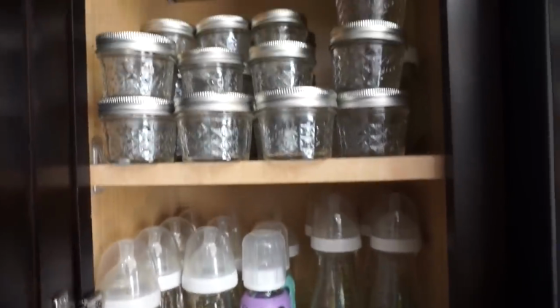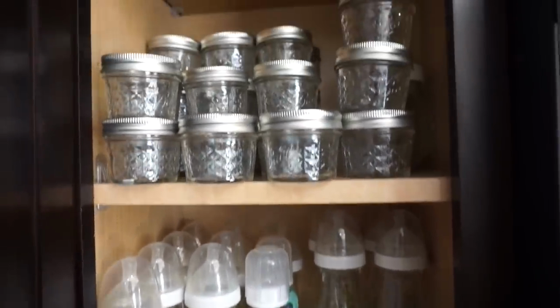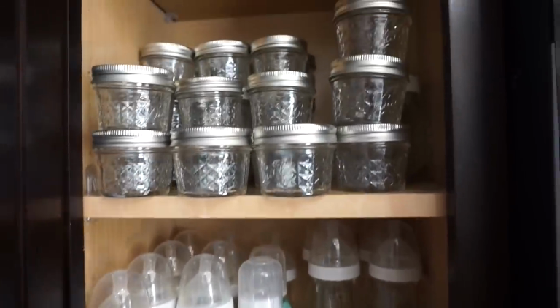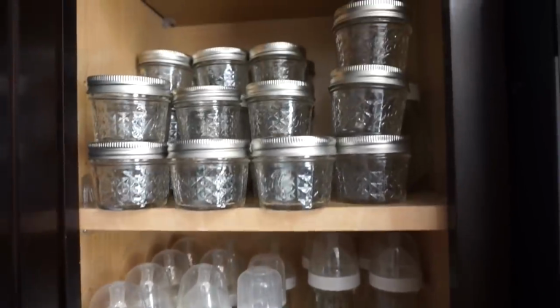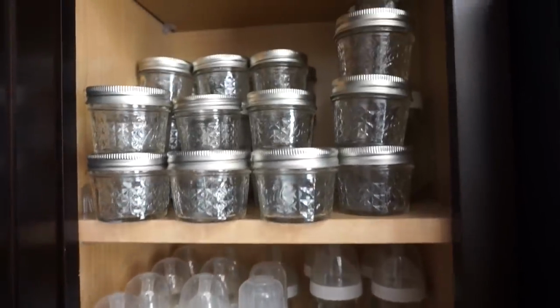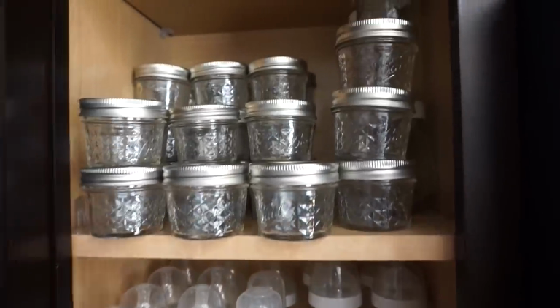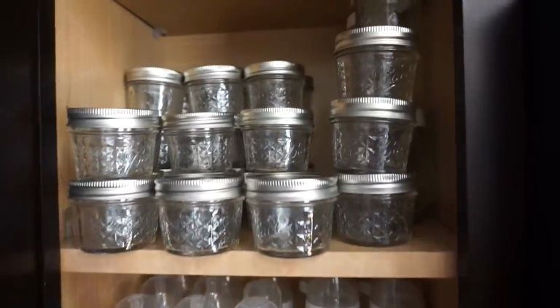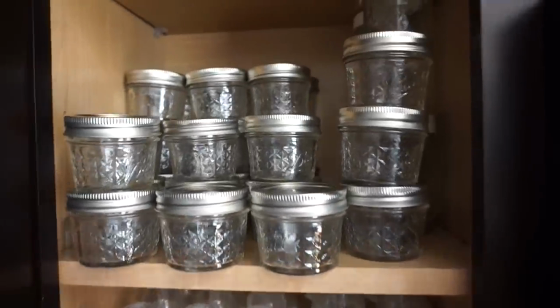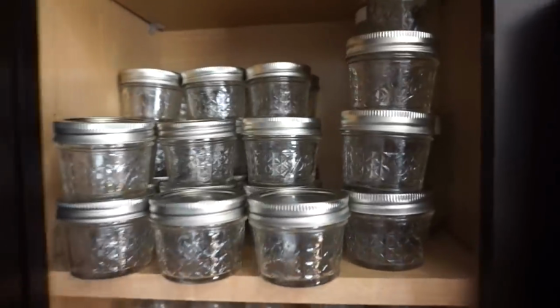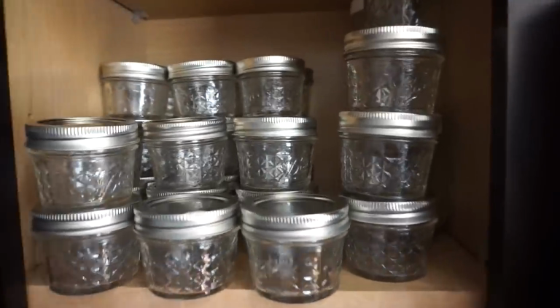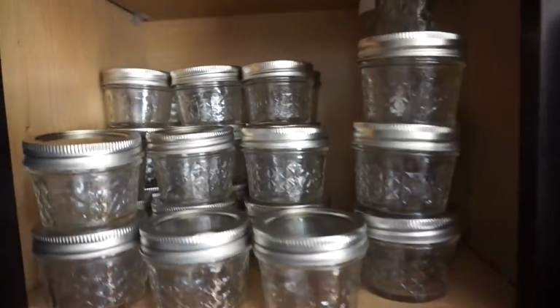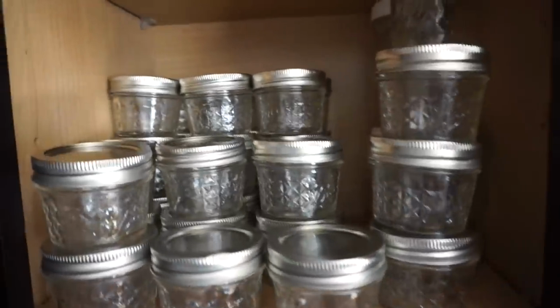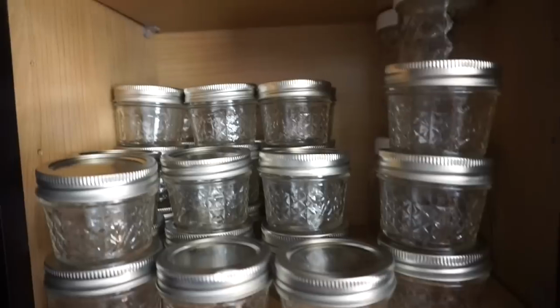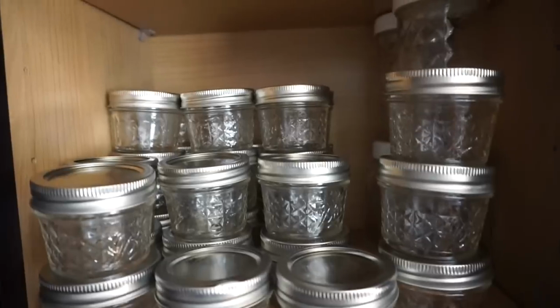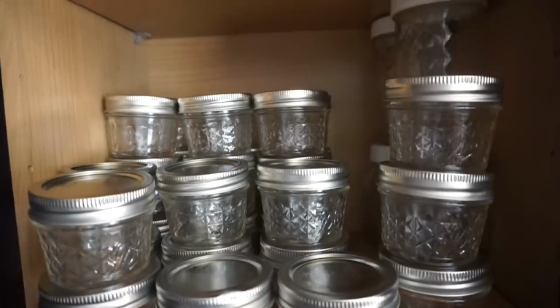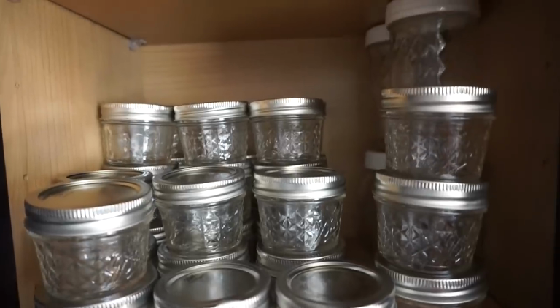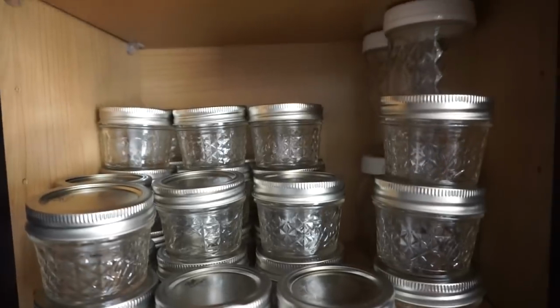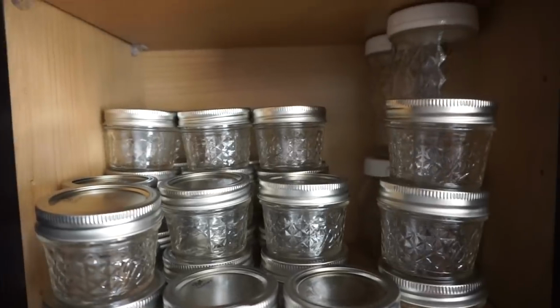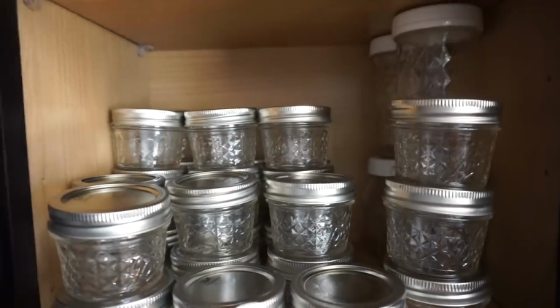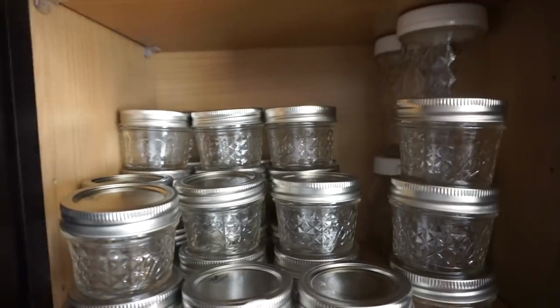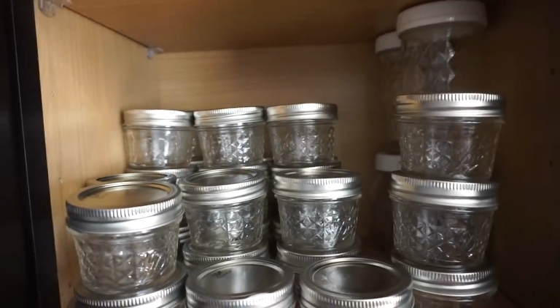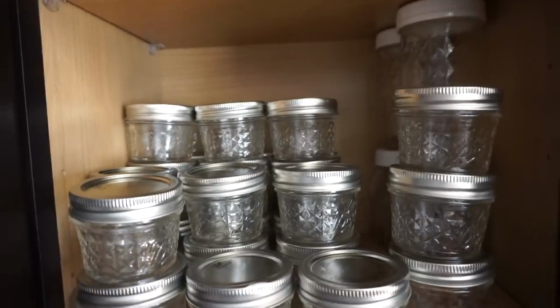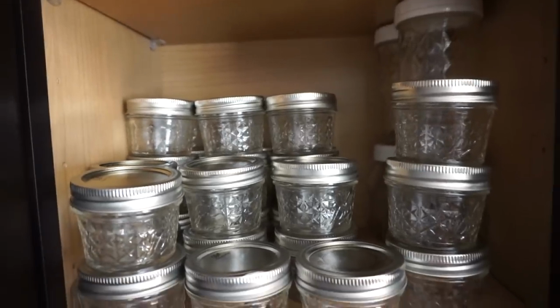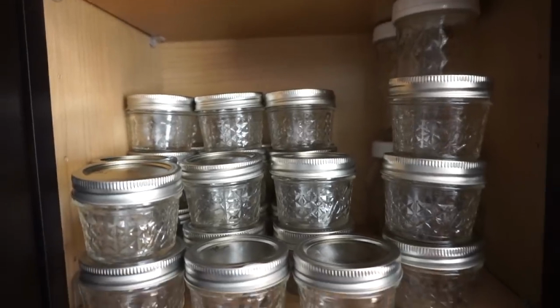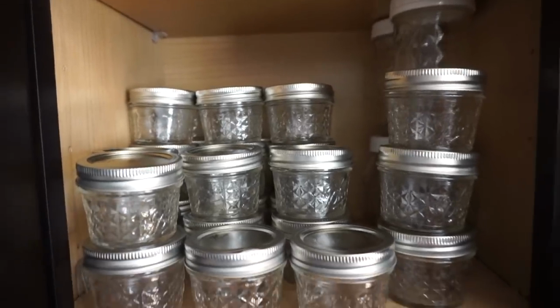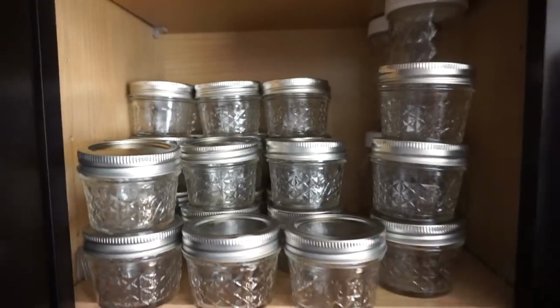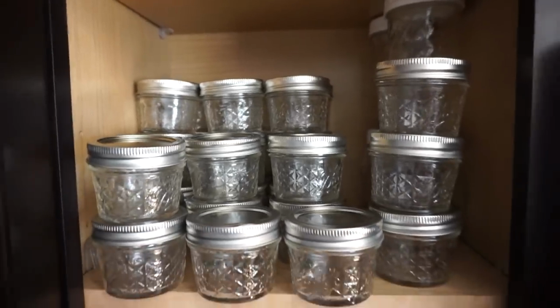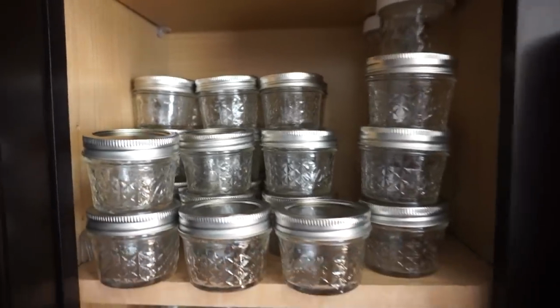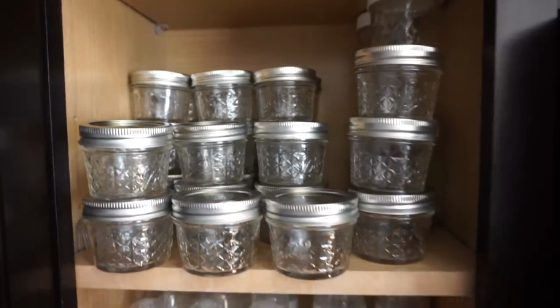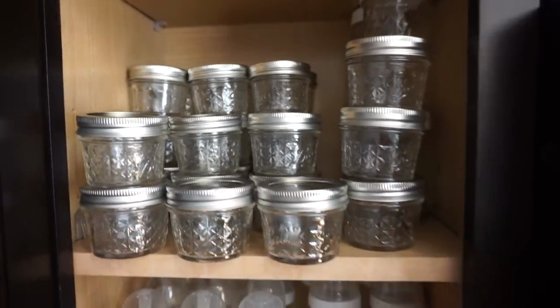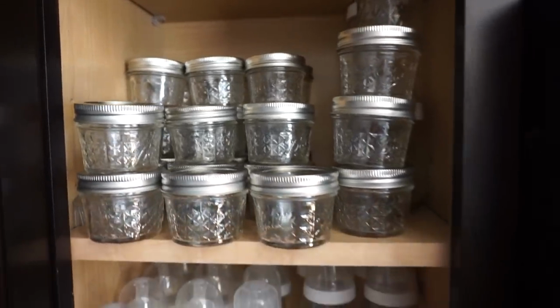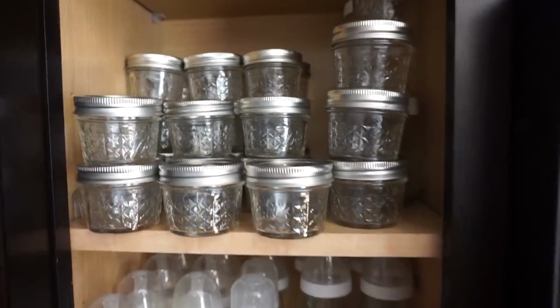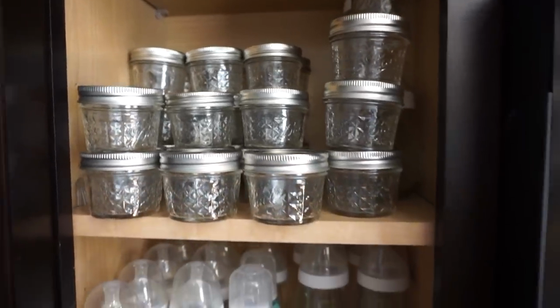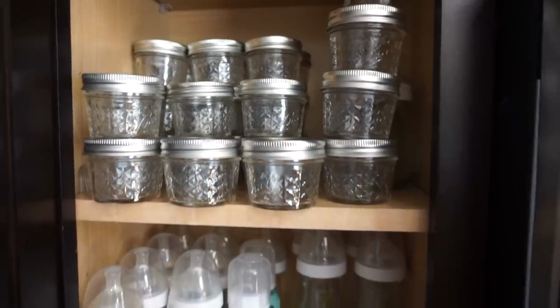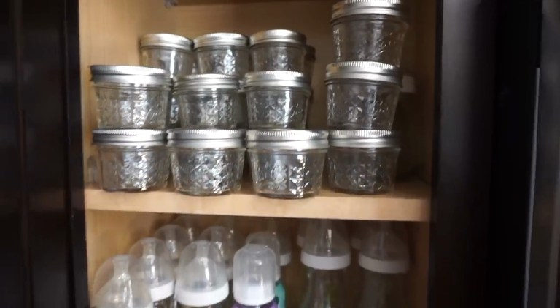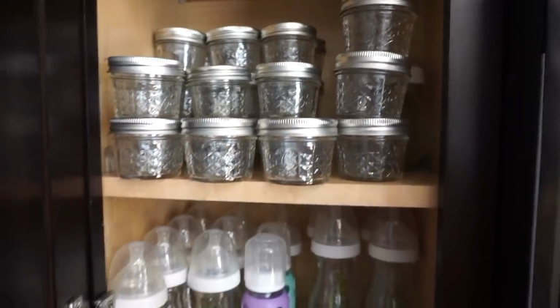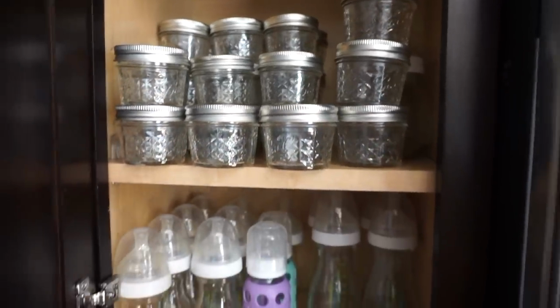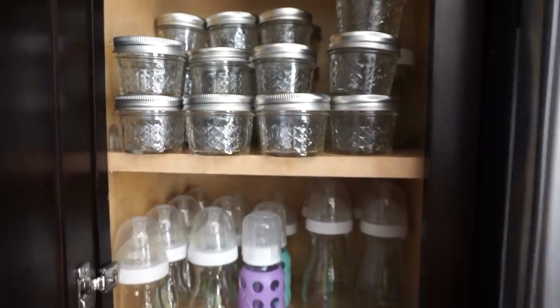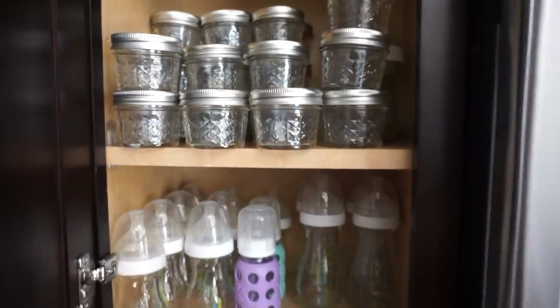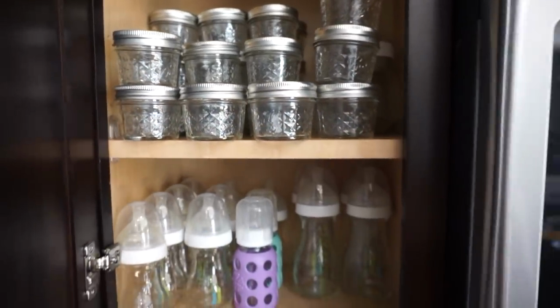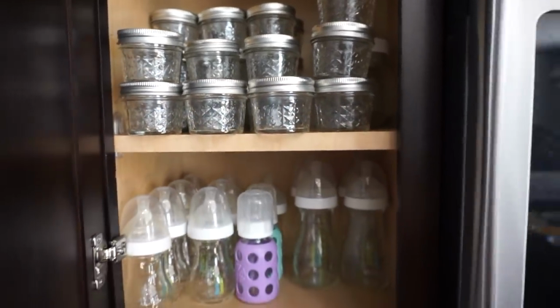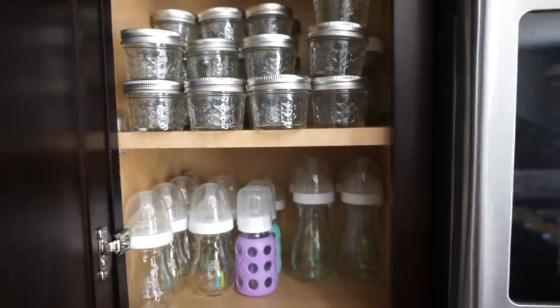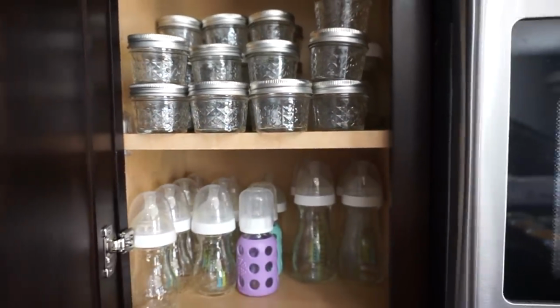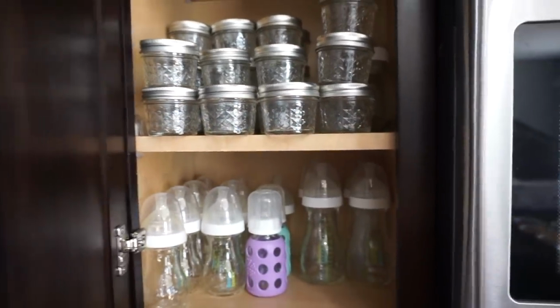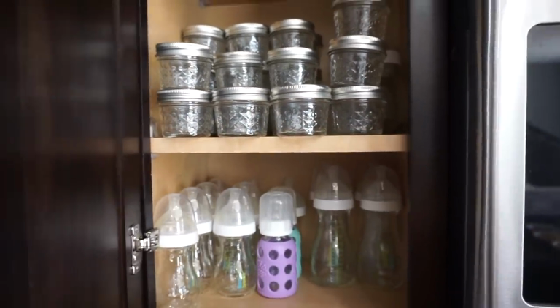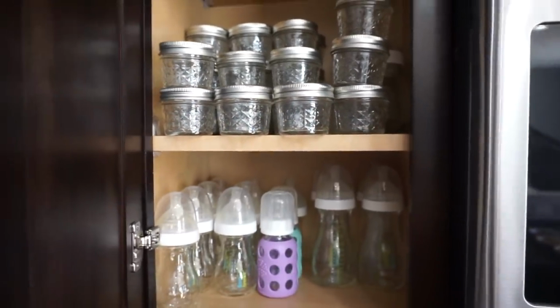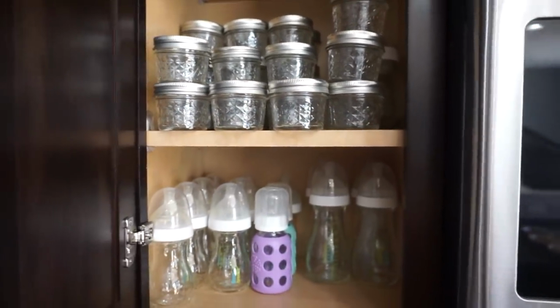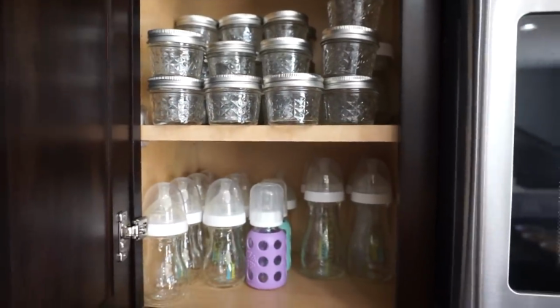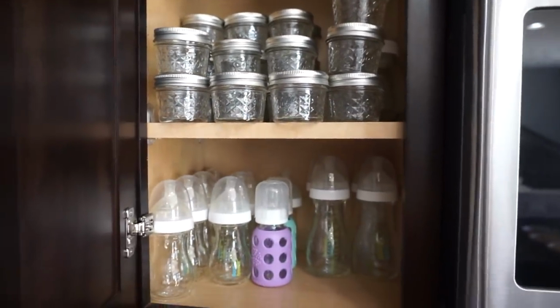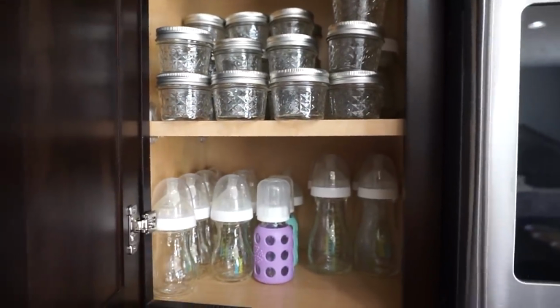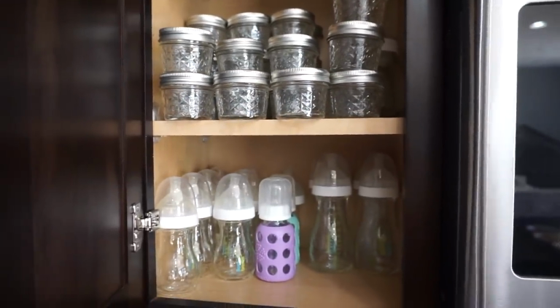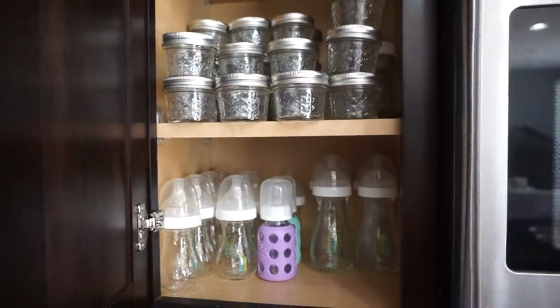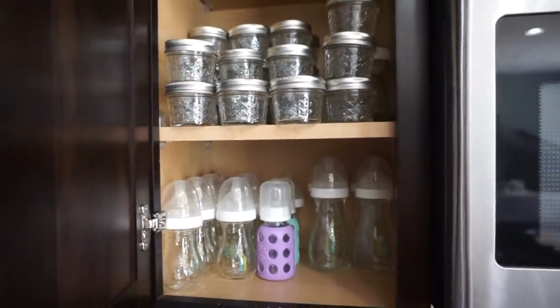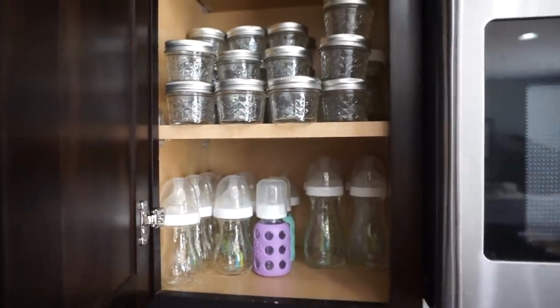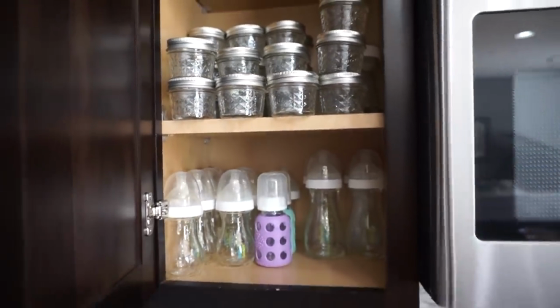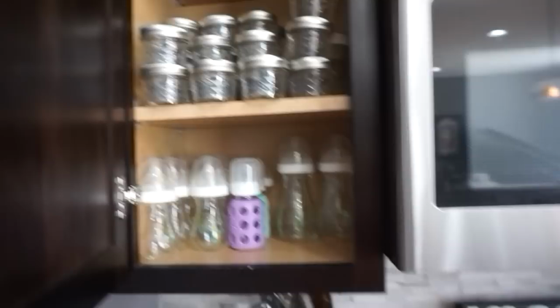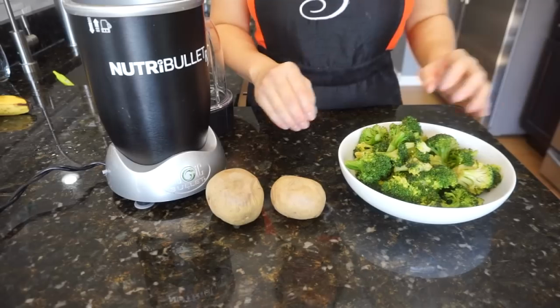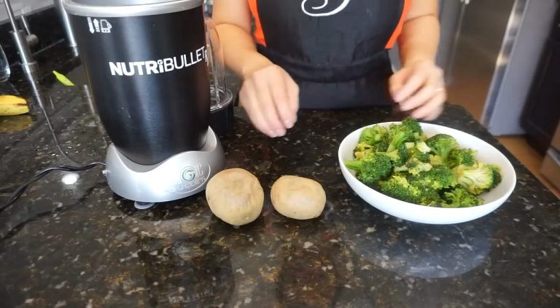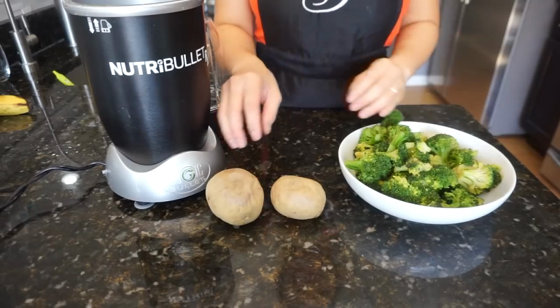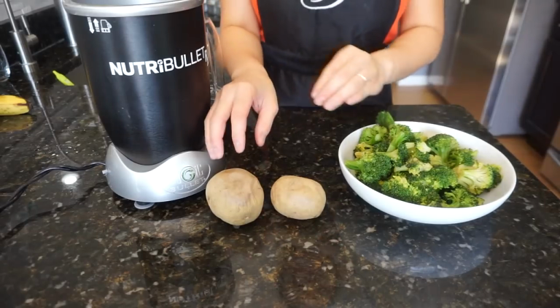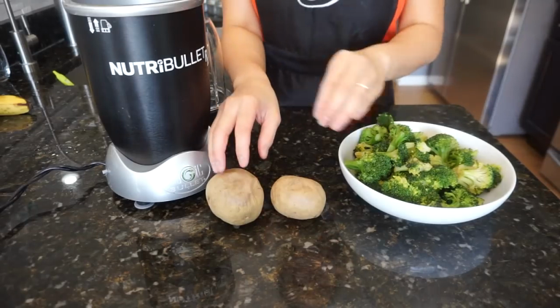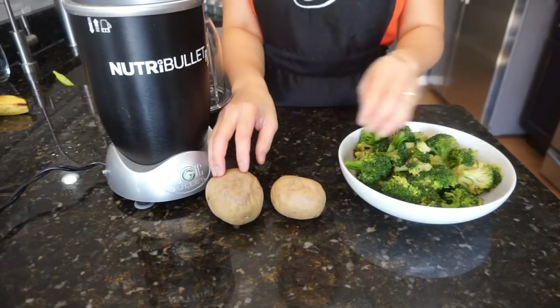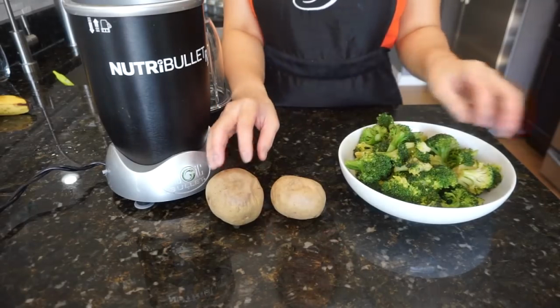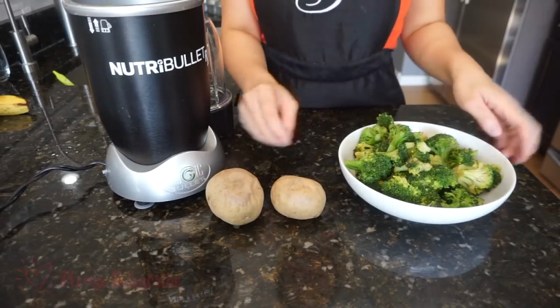These are where I store my baby foods — the tiniest mason jars. They are non-toxic and glass, and I prefer glass over plastic. They're very inexpensive, about $15 for a dozen.